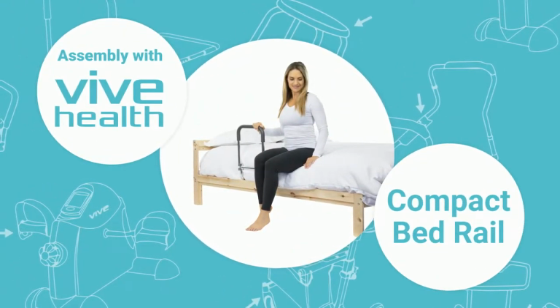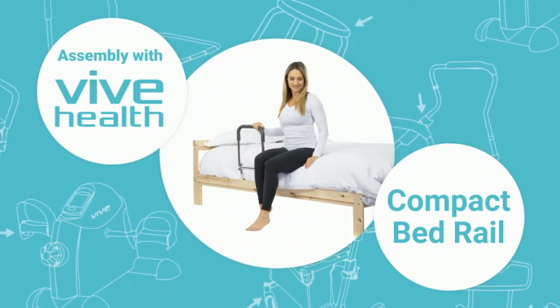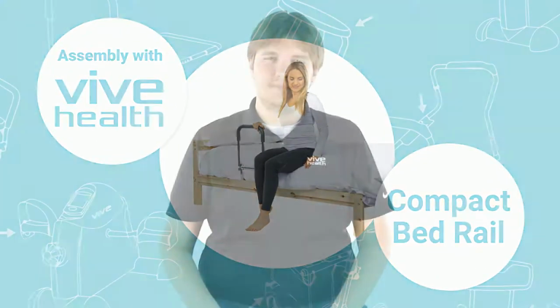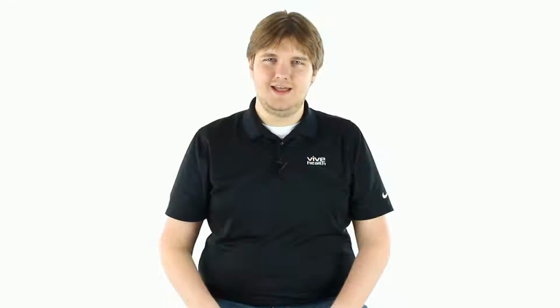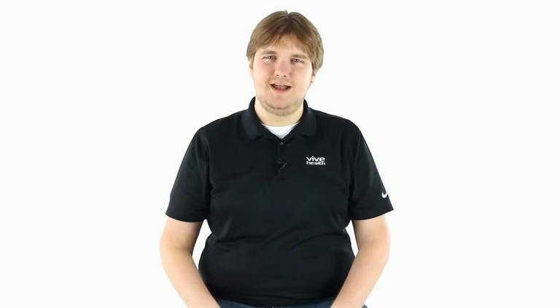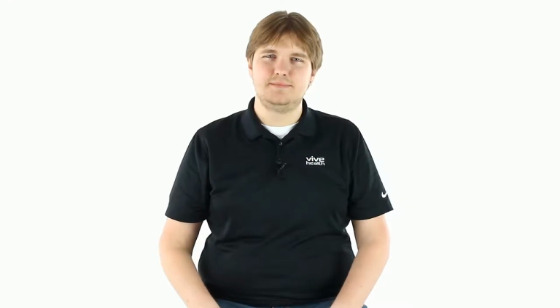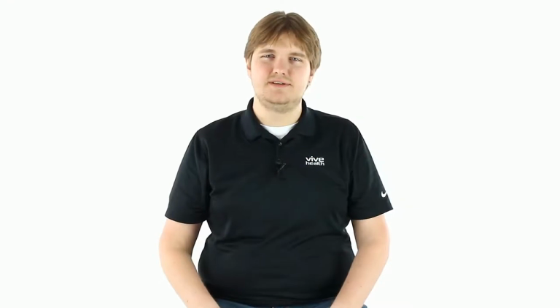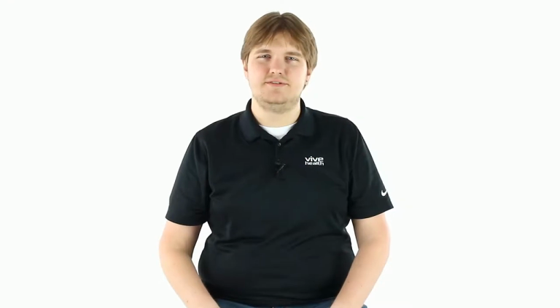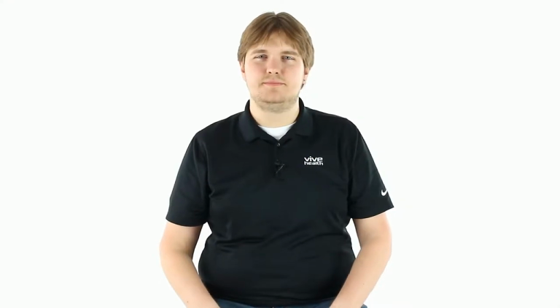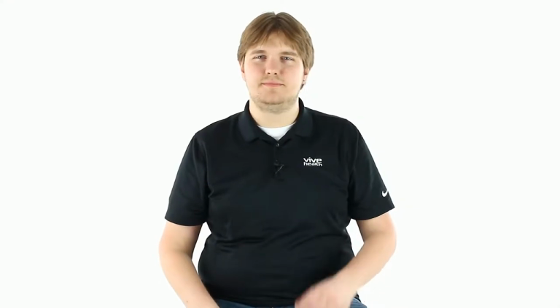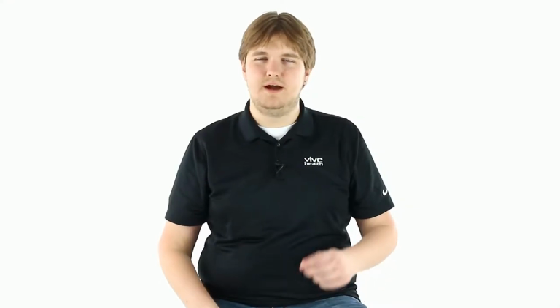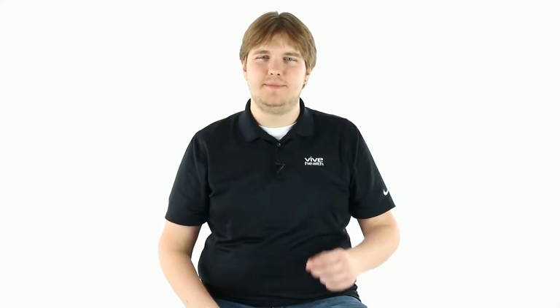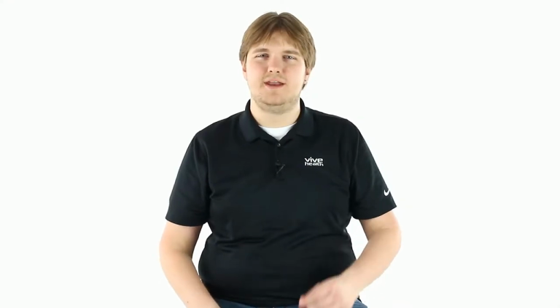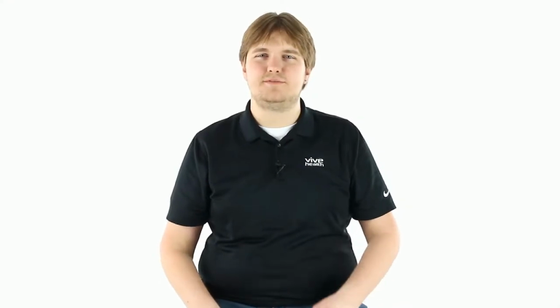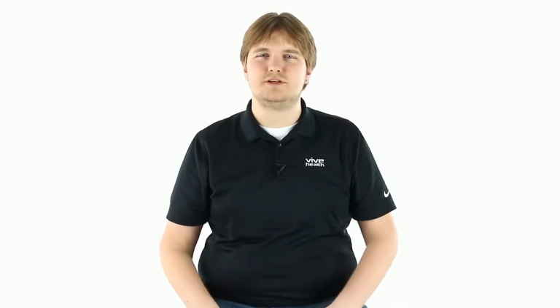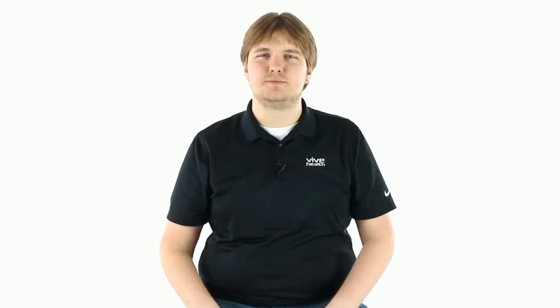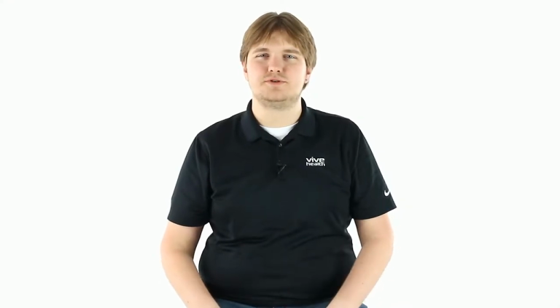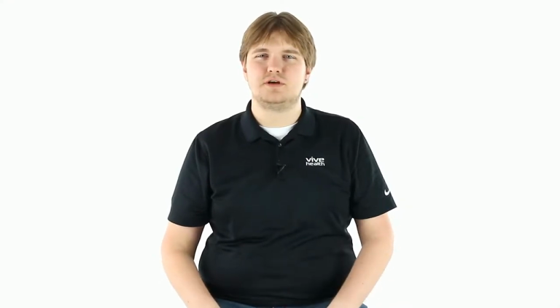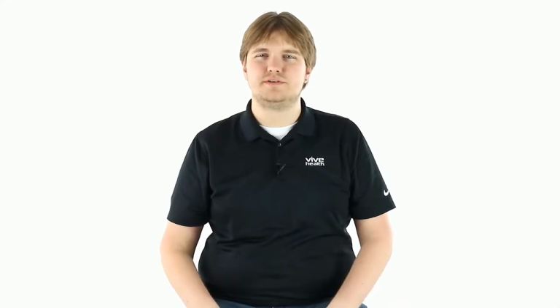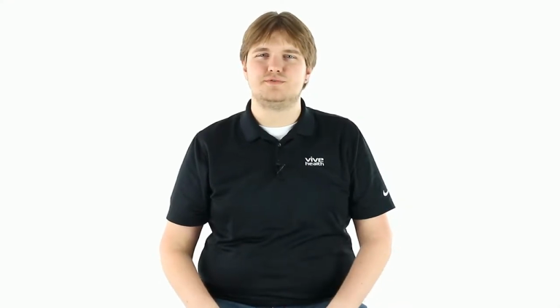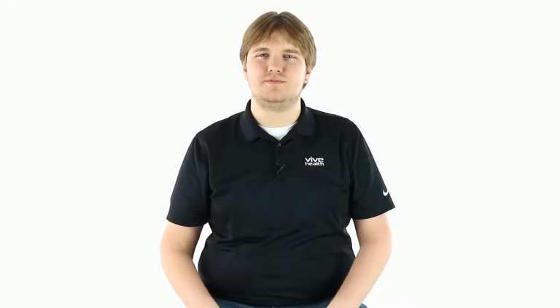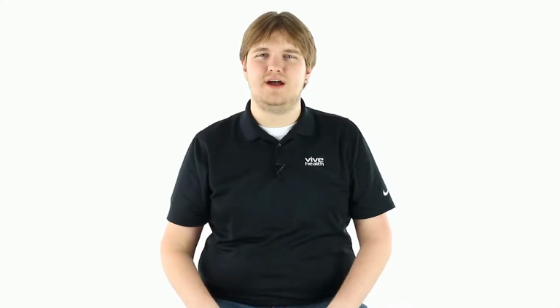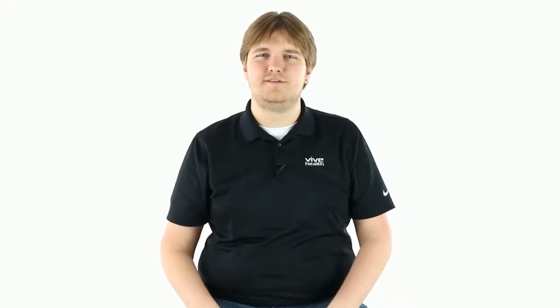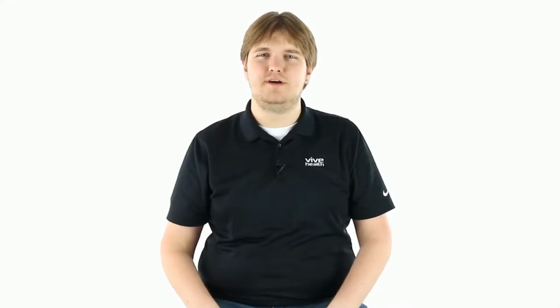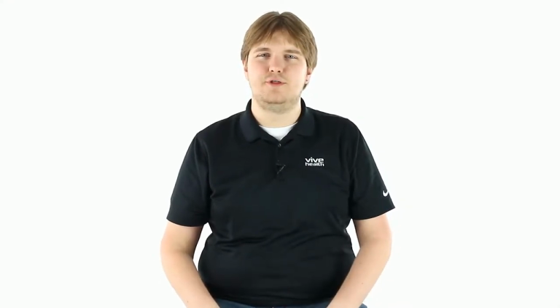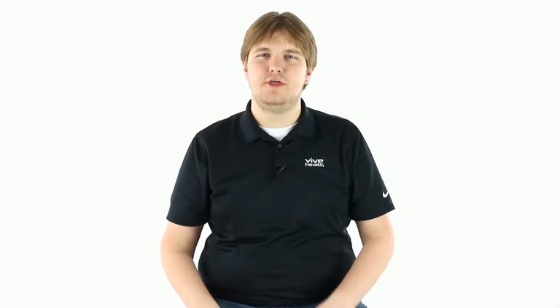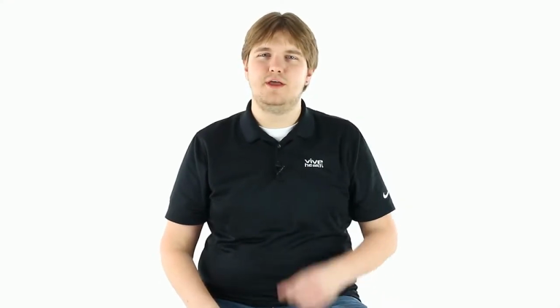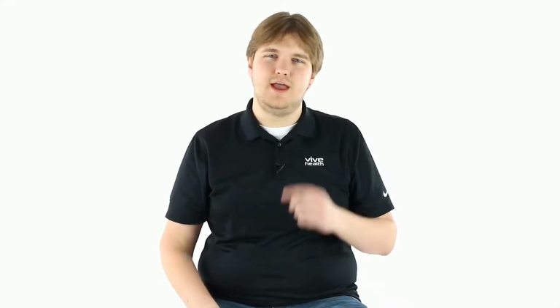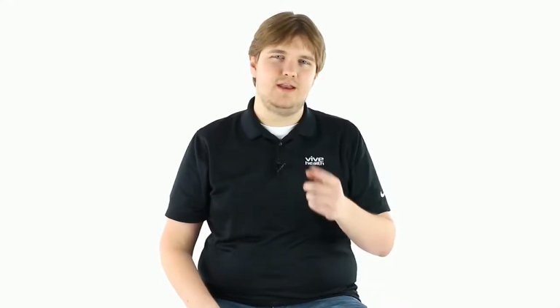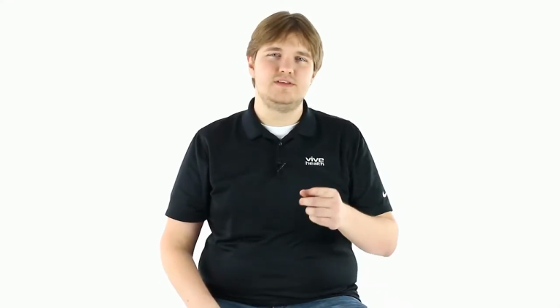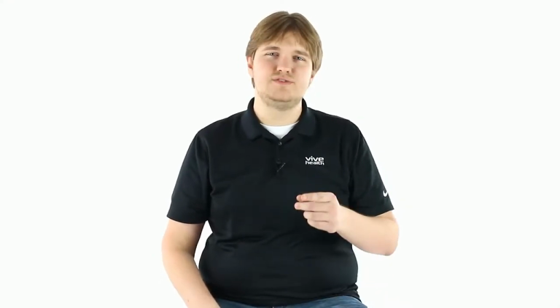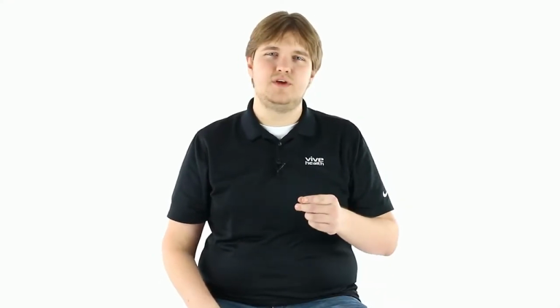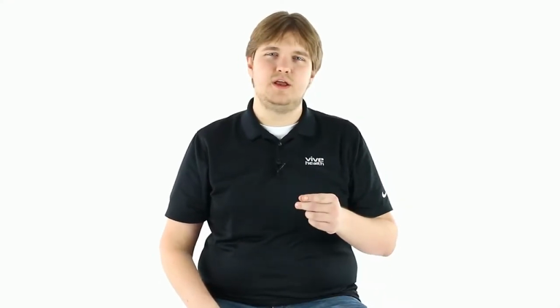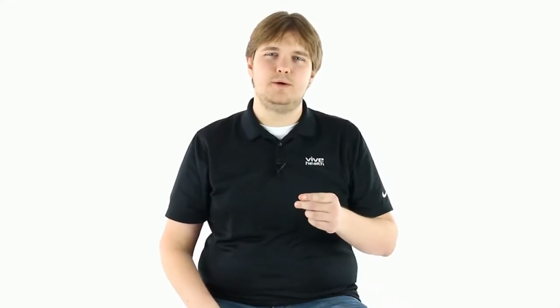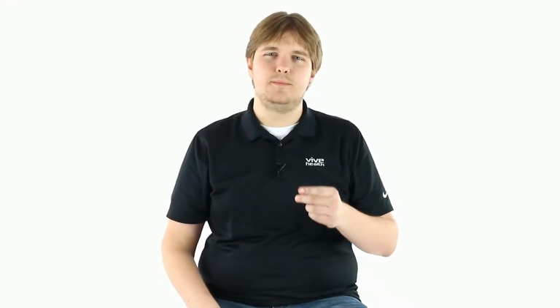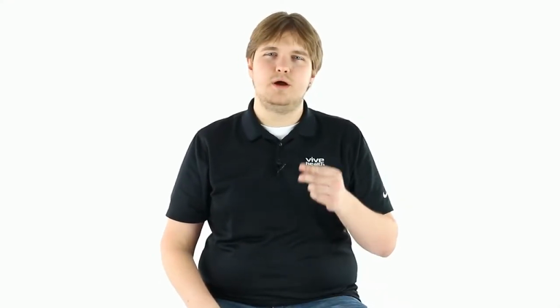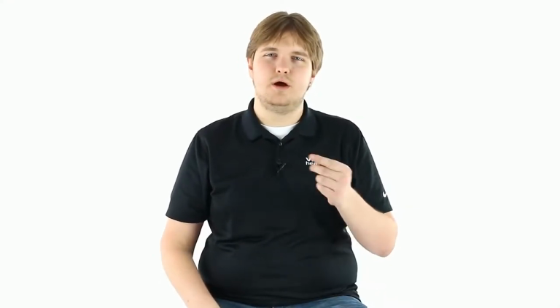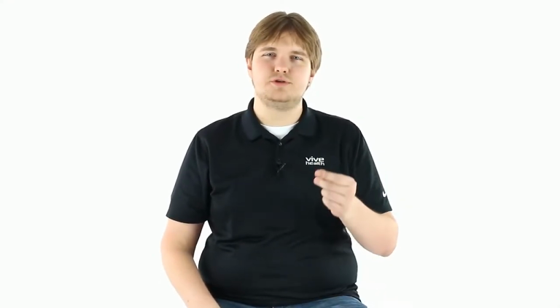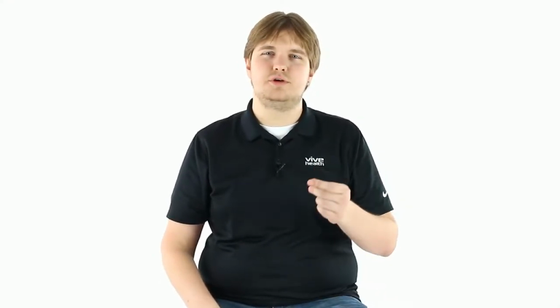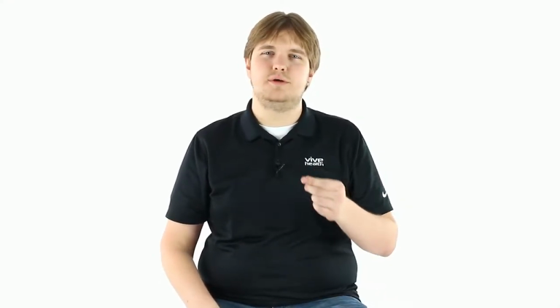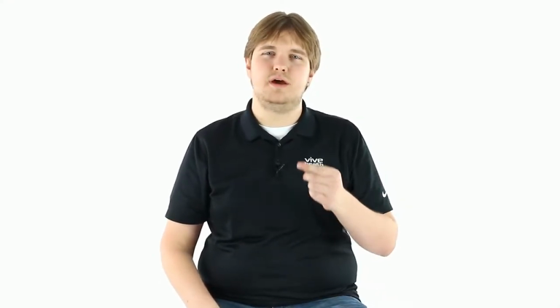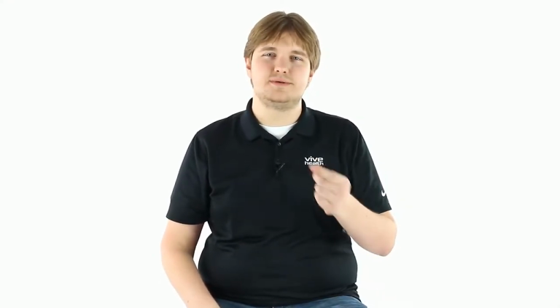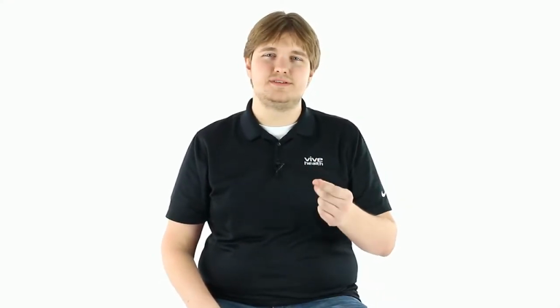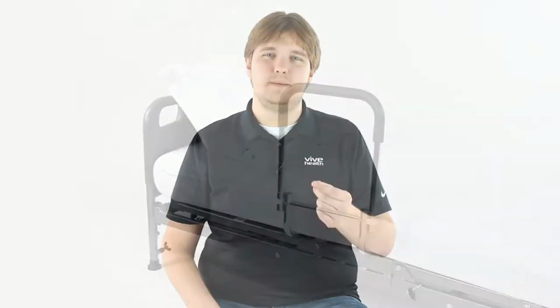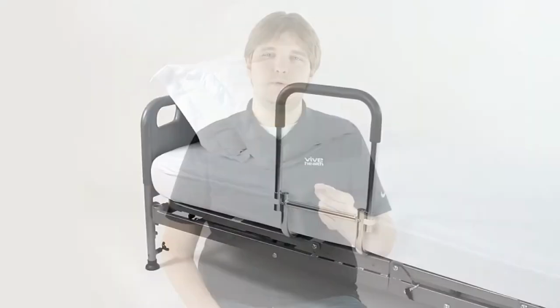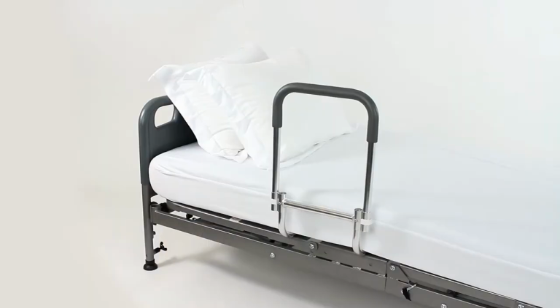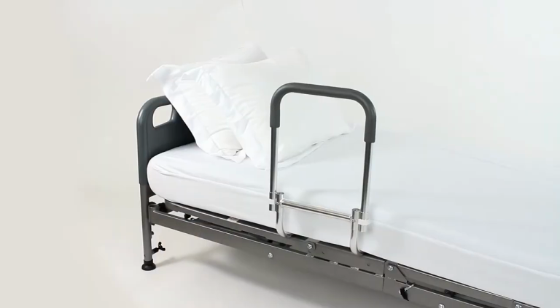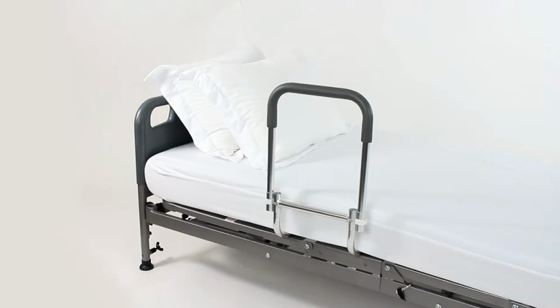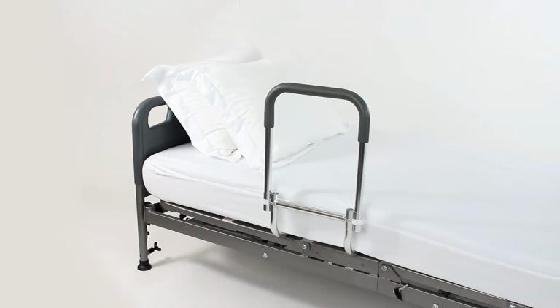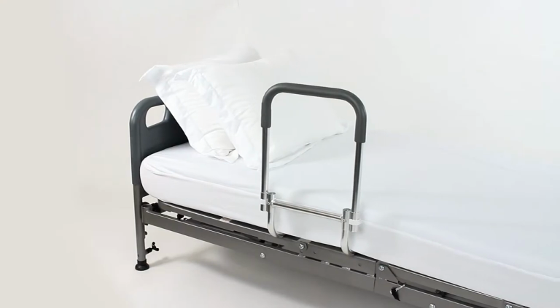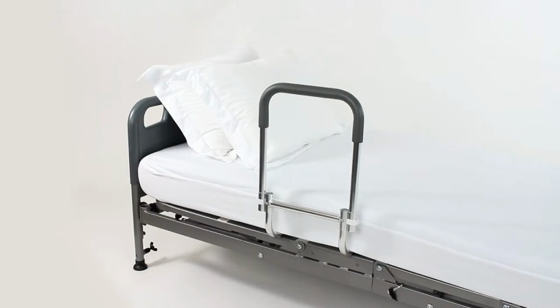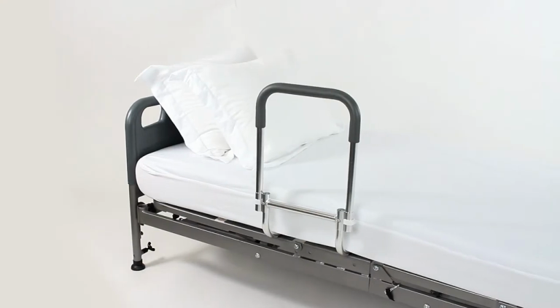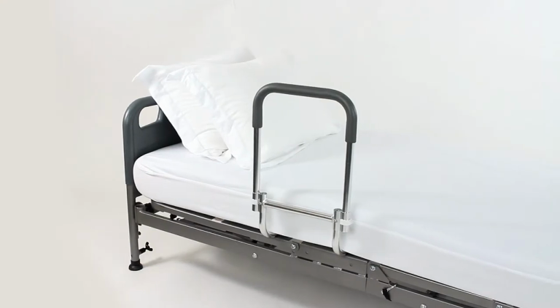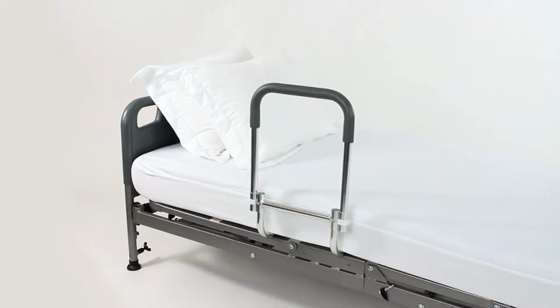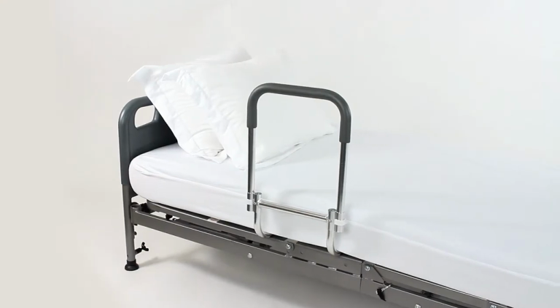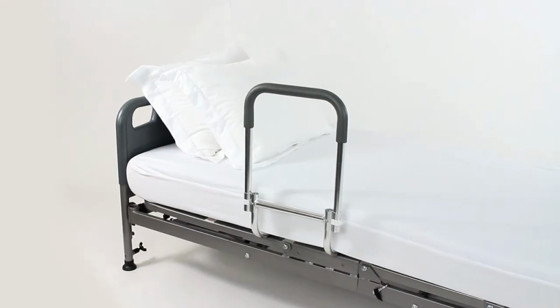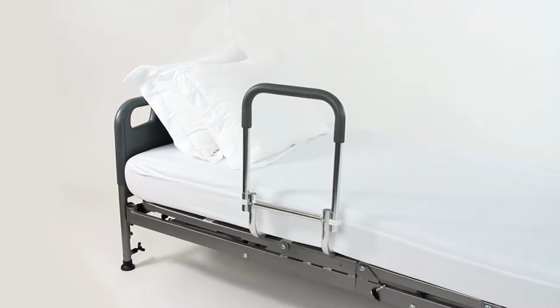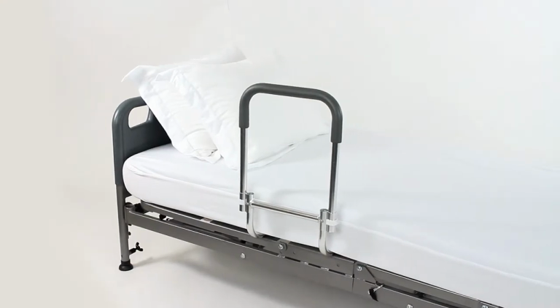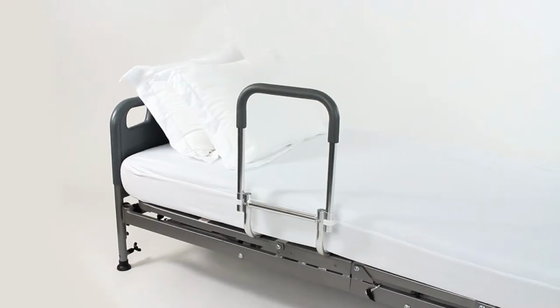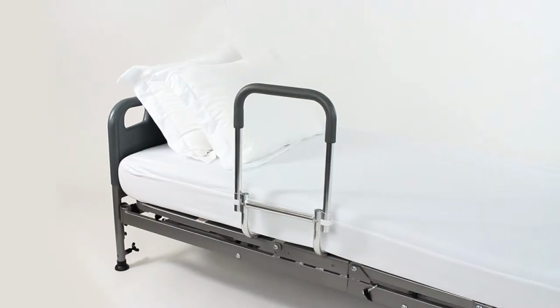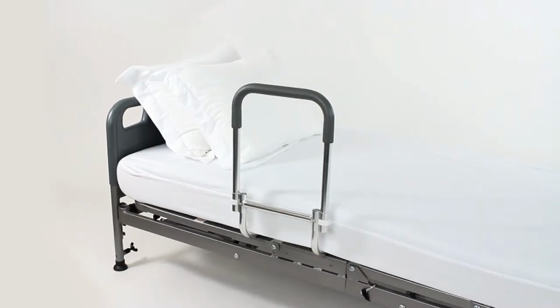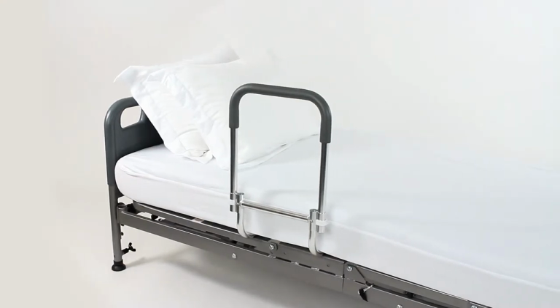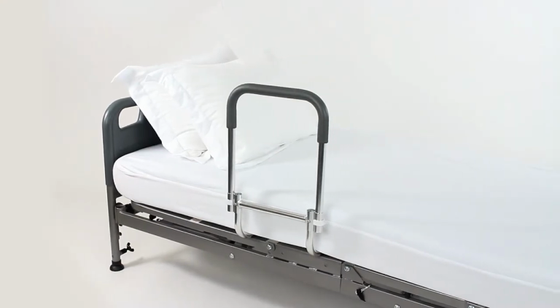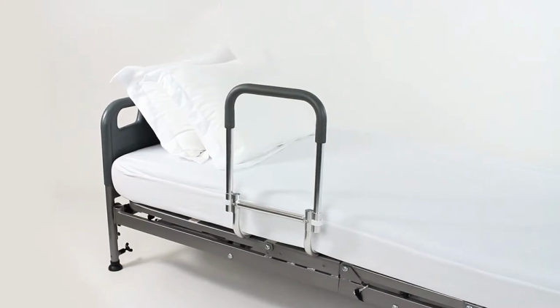Hi, I'm Devin, I'm the head of customer service for Vive Health, and in this video I'll show you how to assemble and install your Vive compact bed rail.